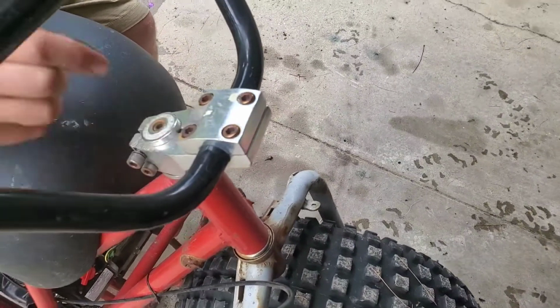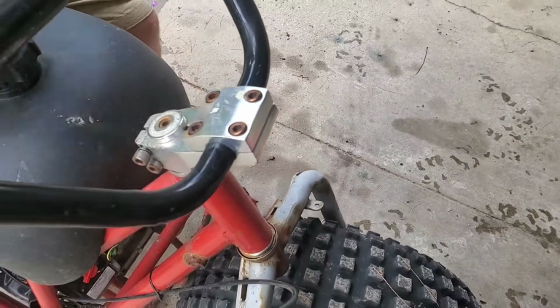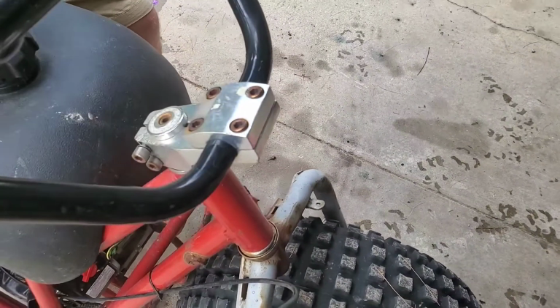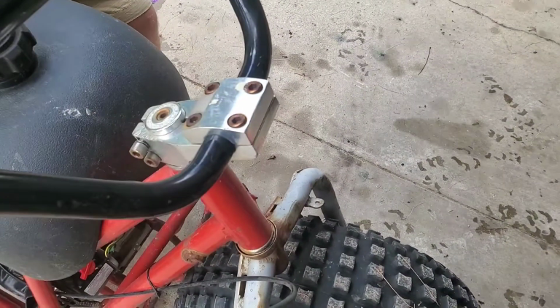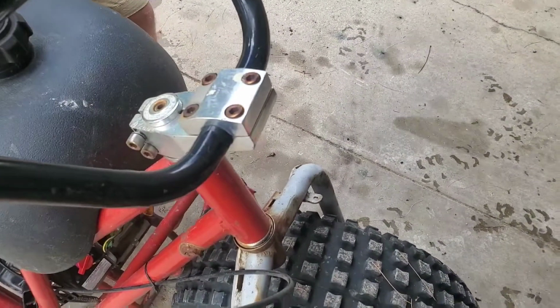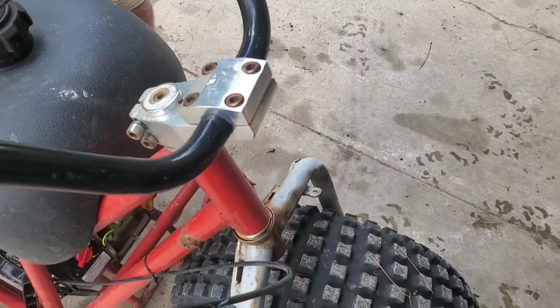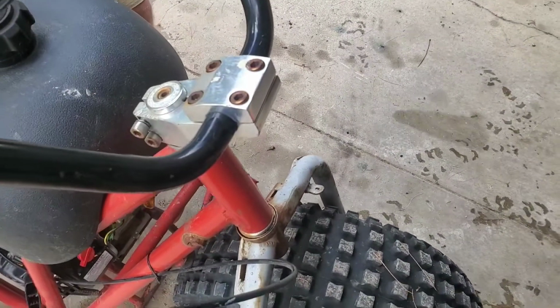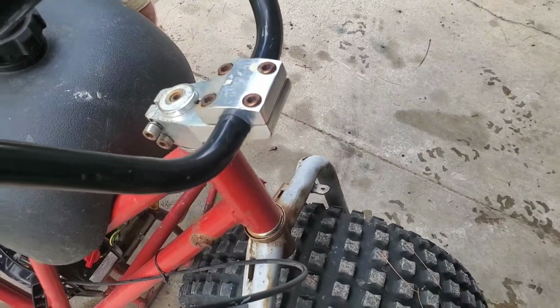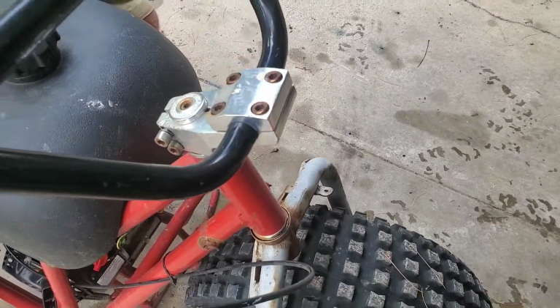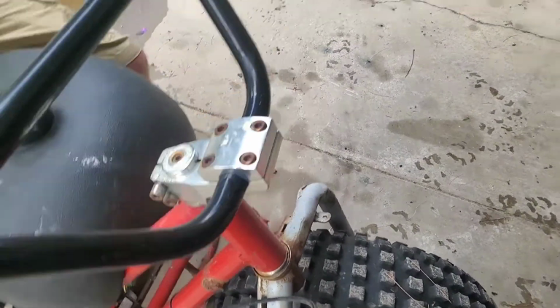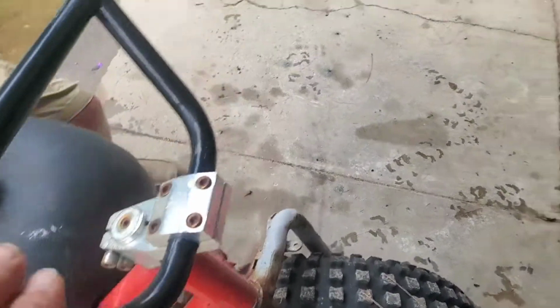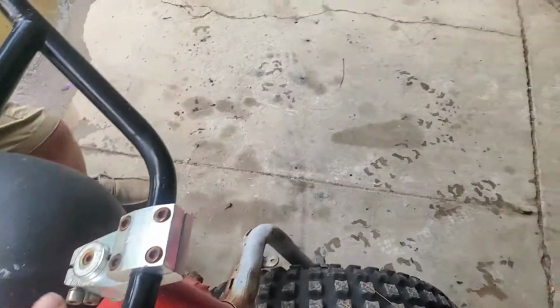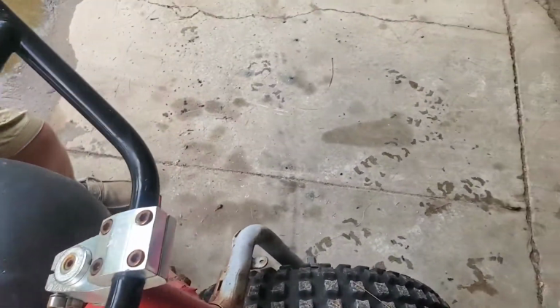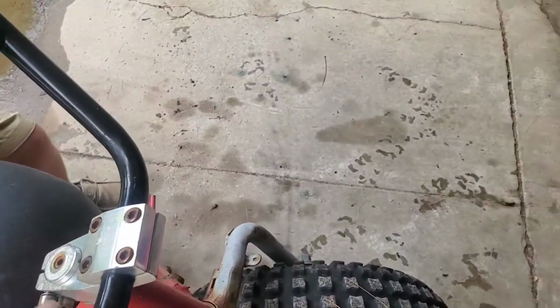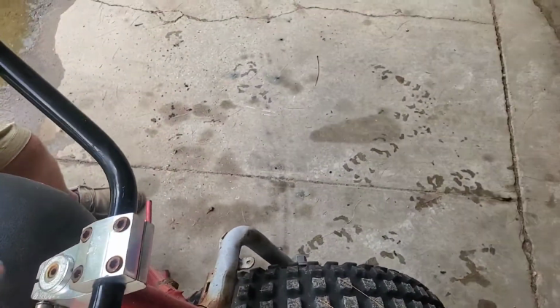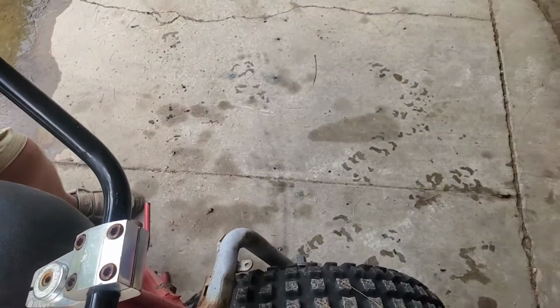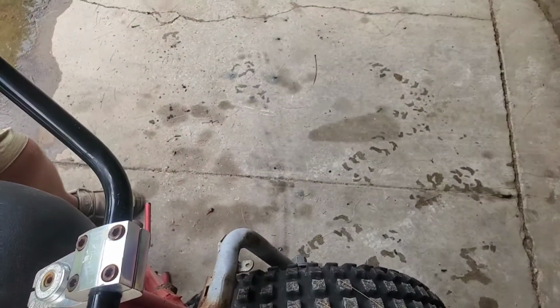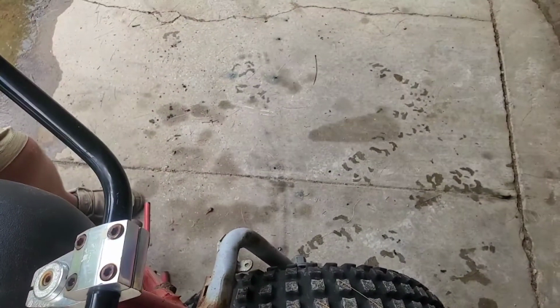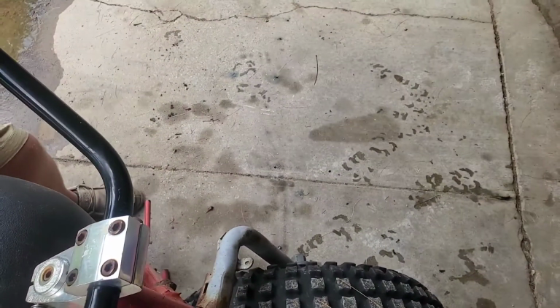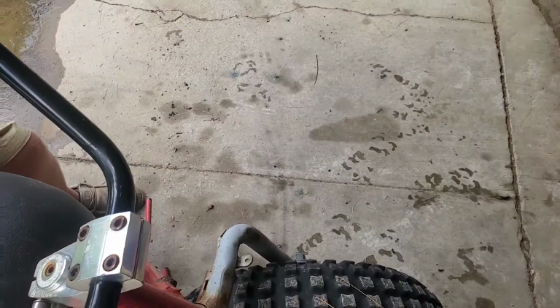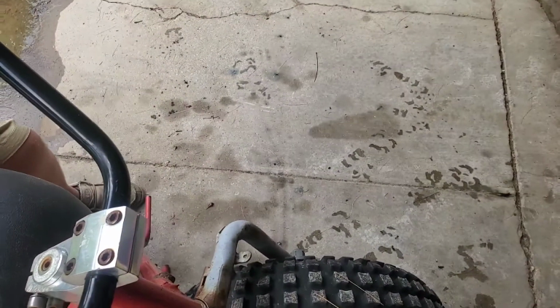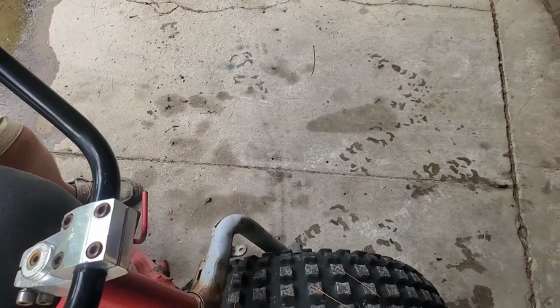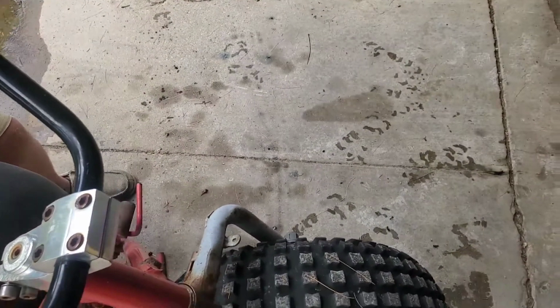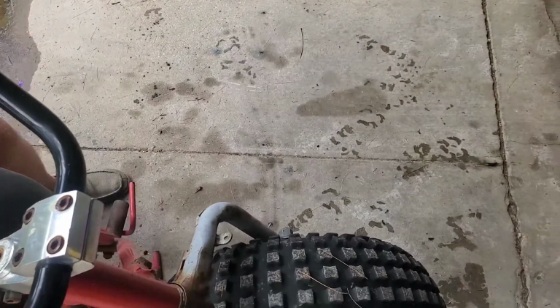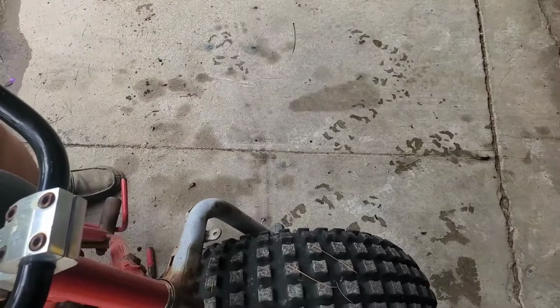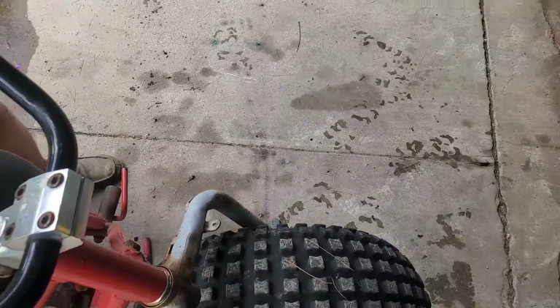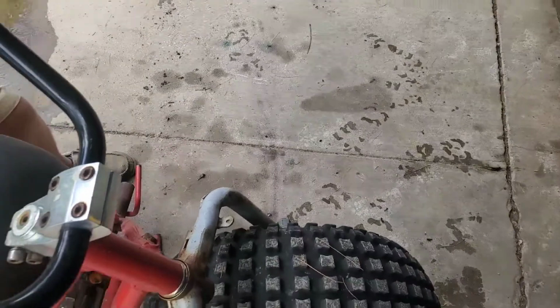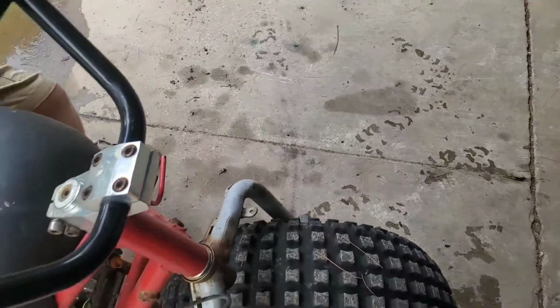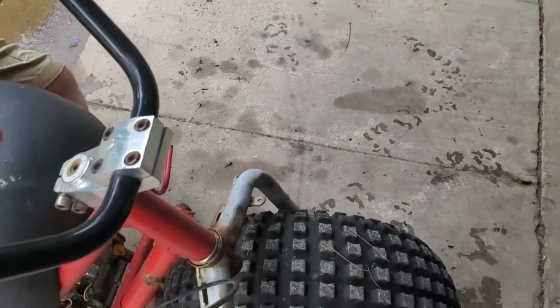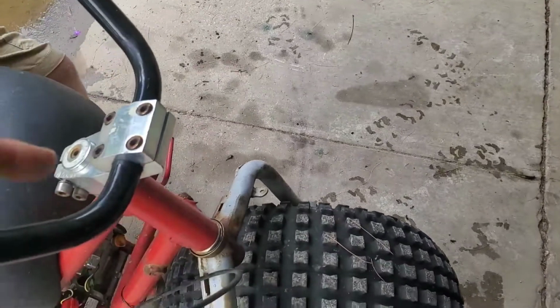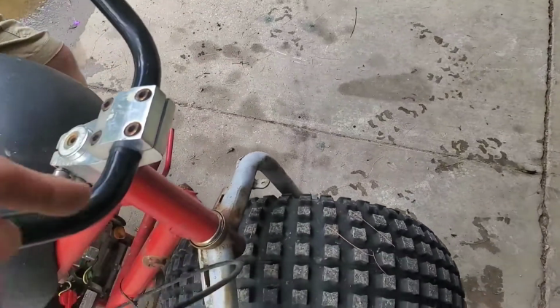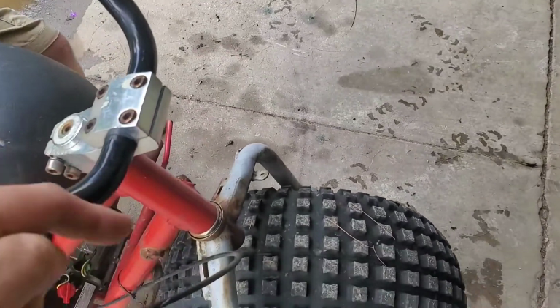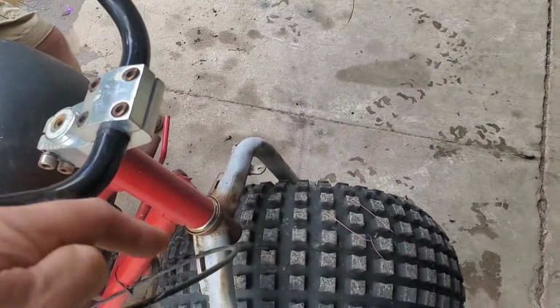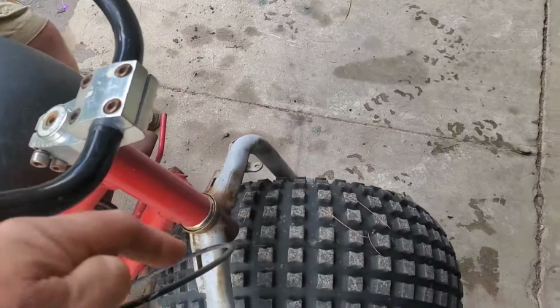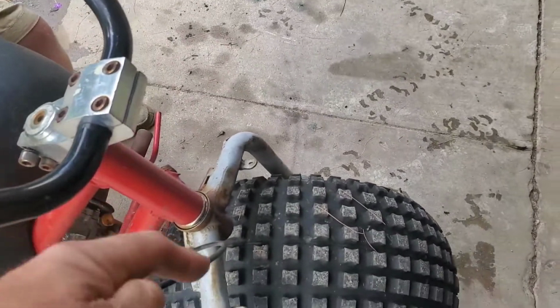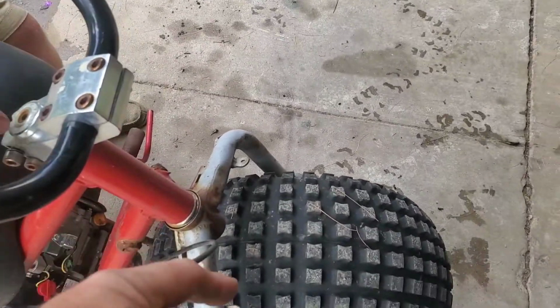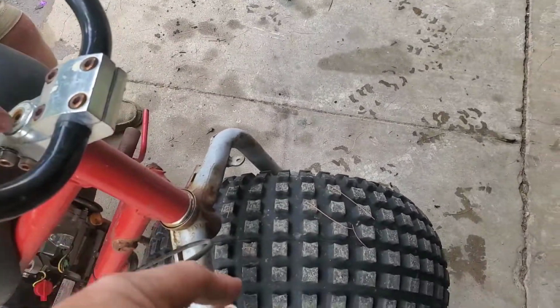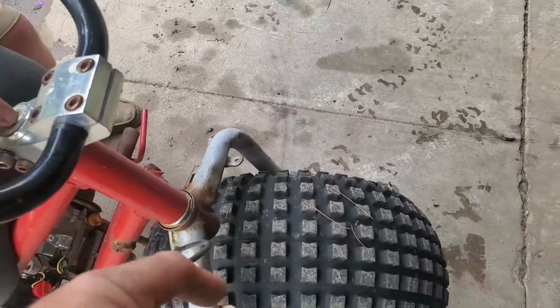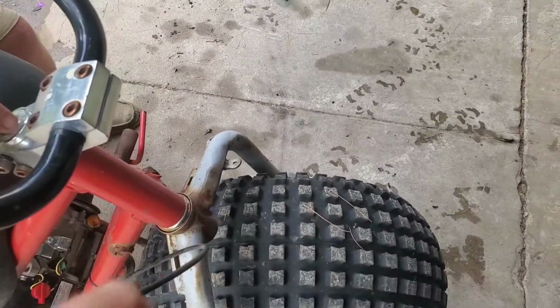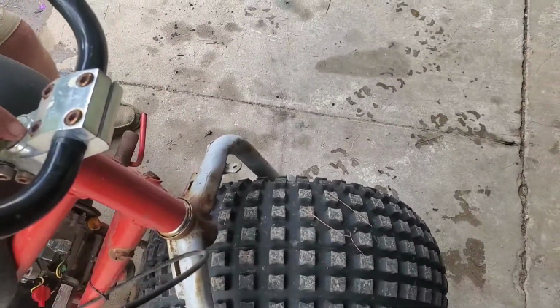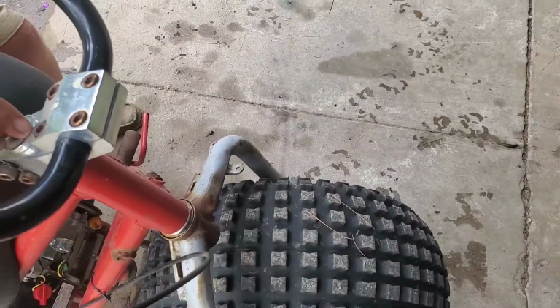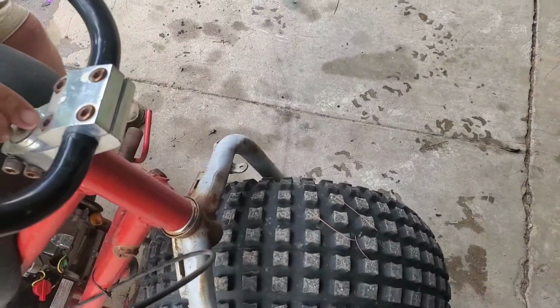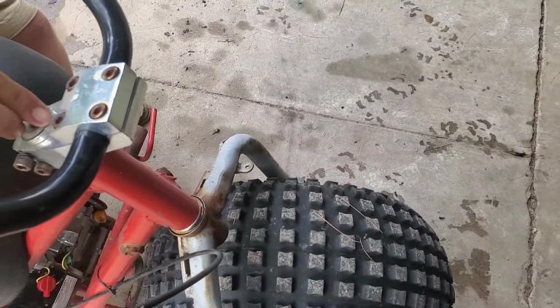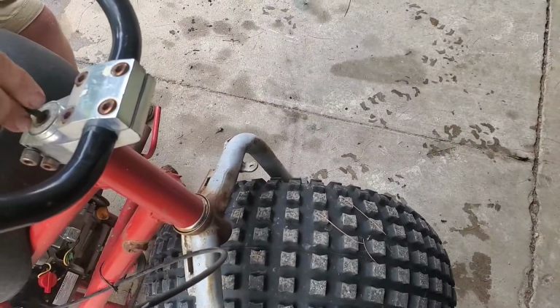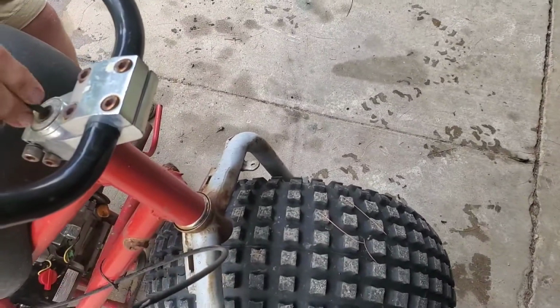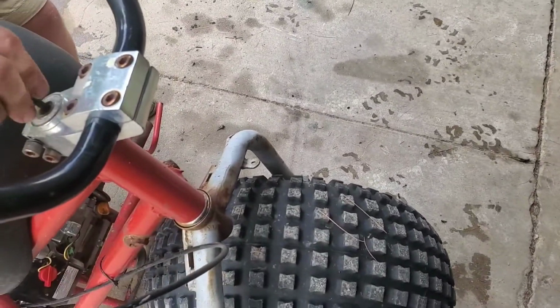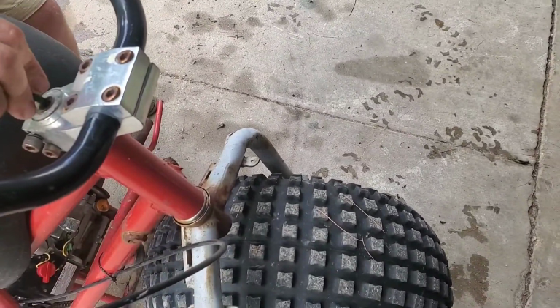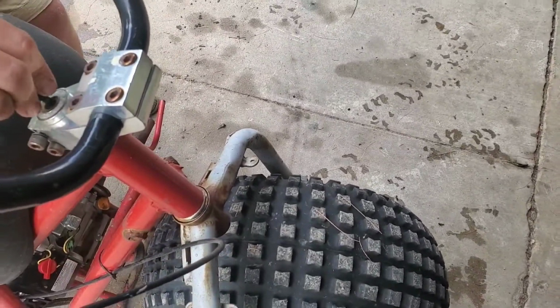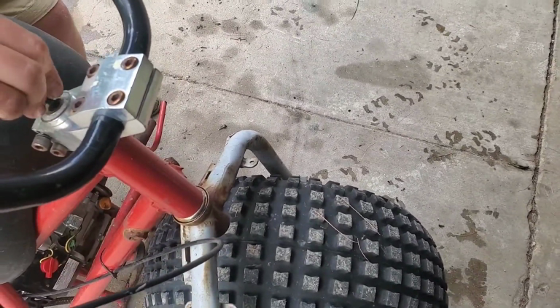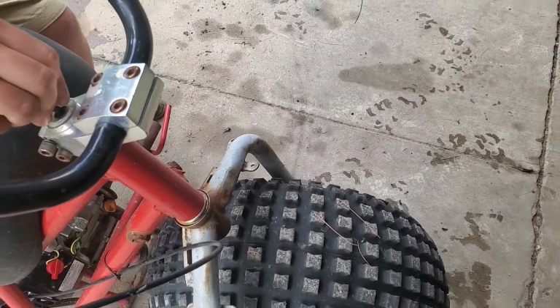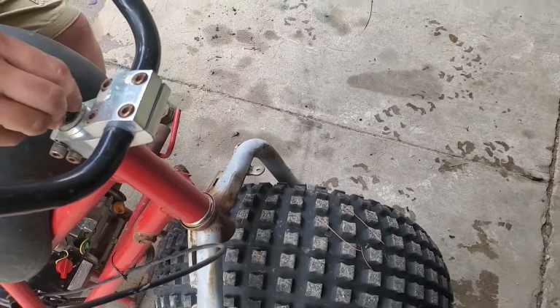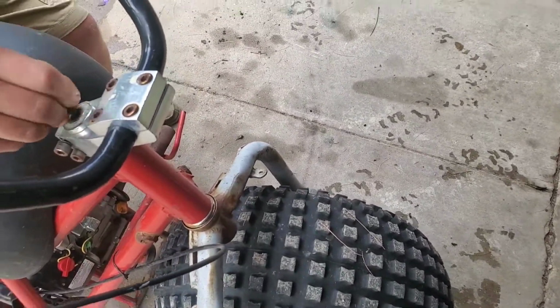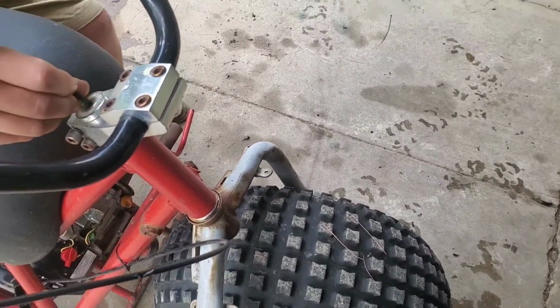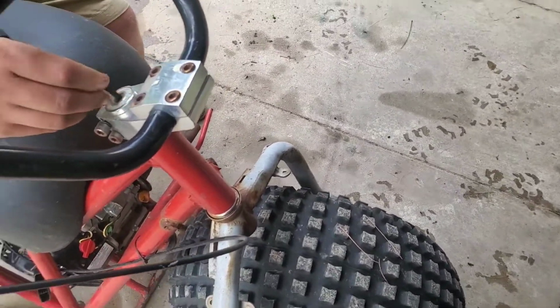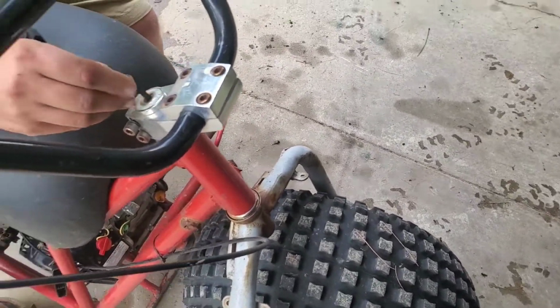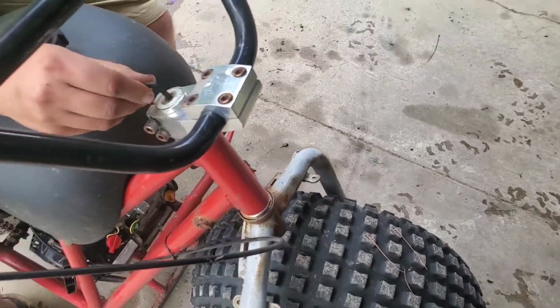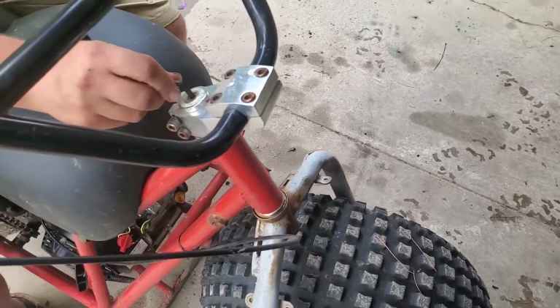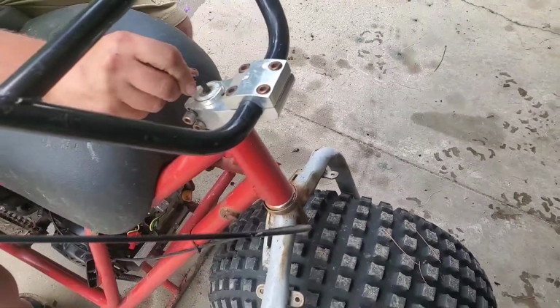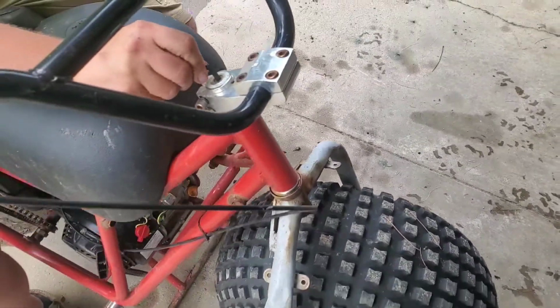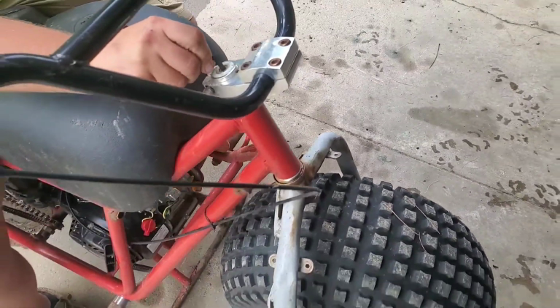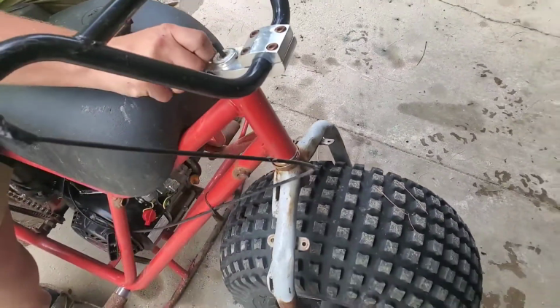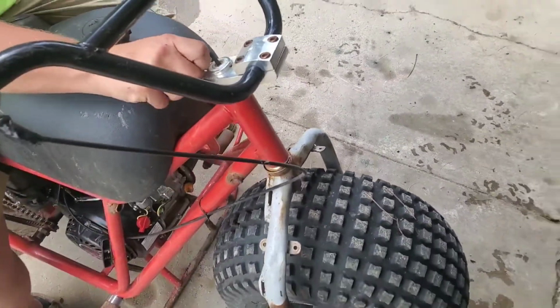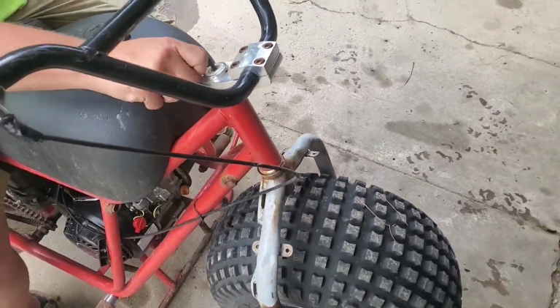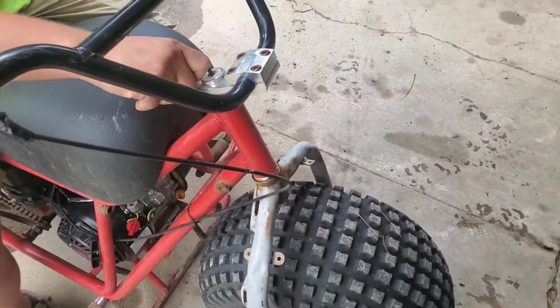We're going to loosen all this, and we're going to pop the handlebars off, and we're going to drop the stem down through the tube, and put new bushings and bearings in it.